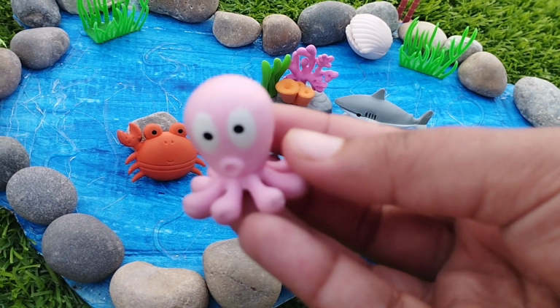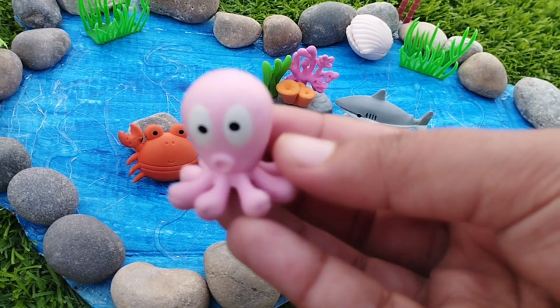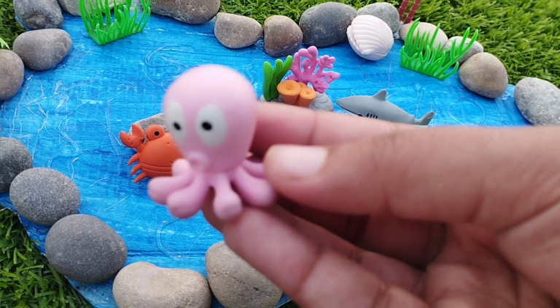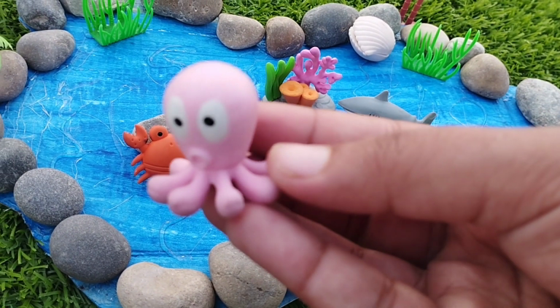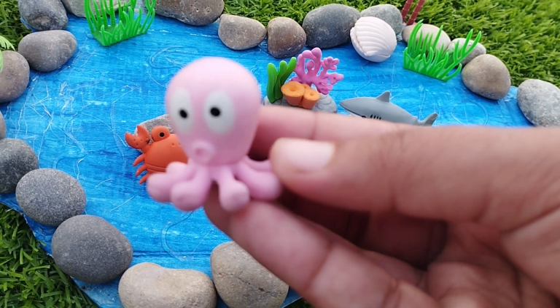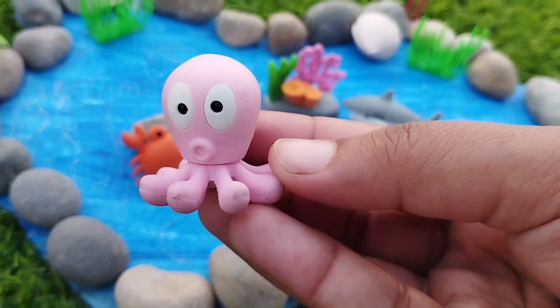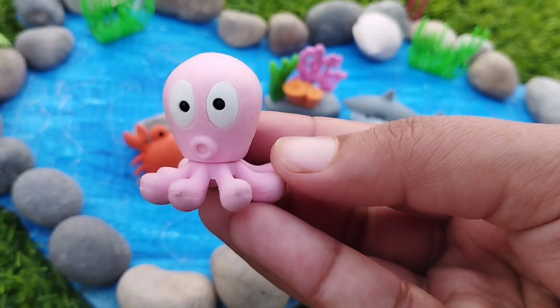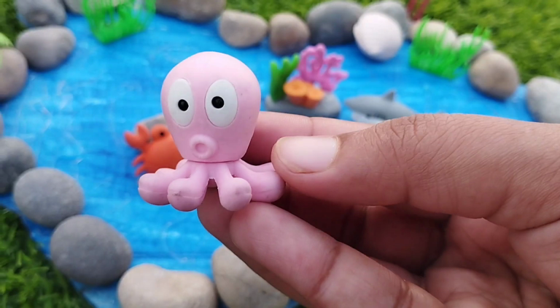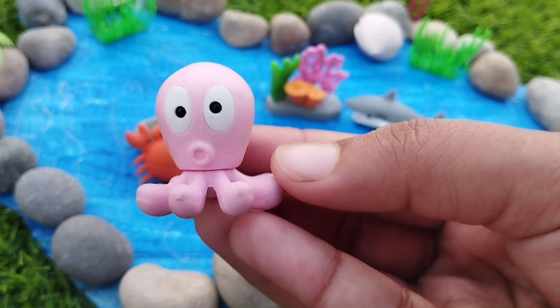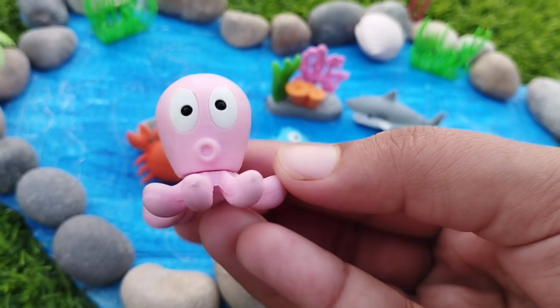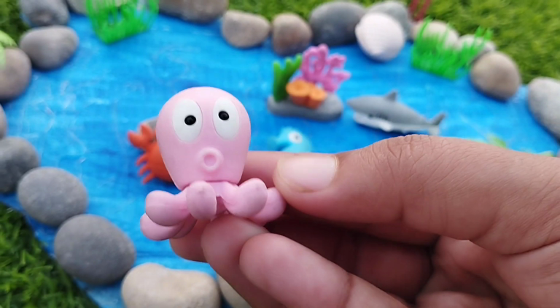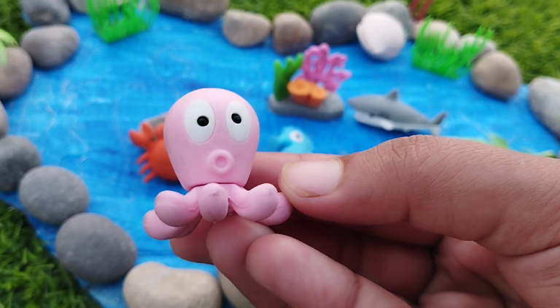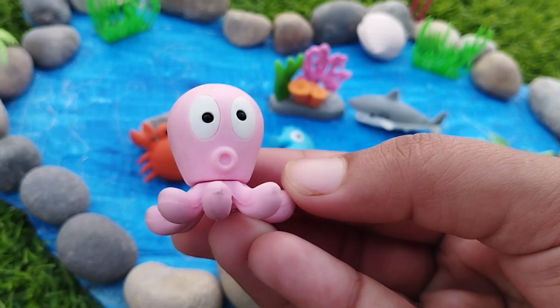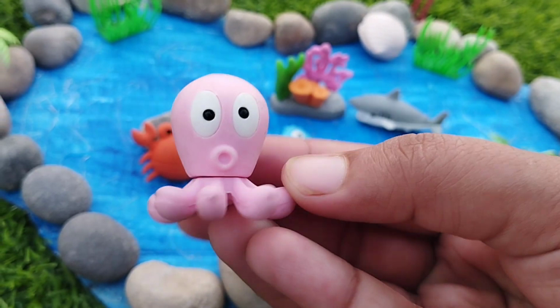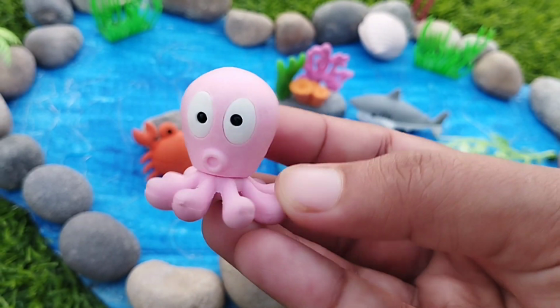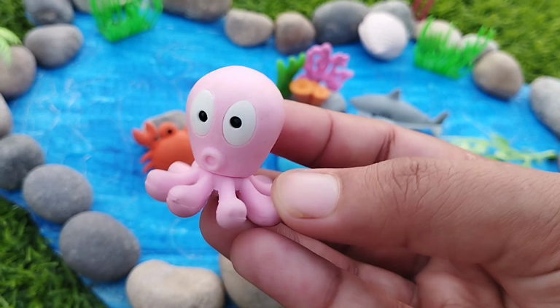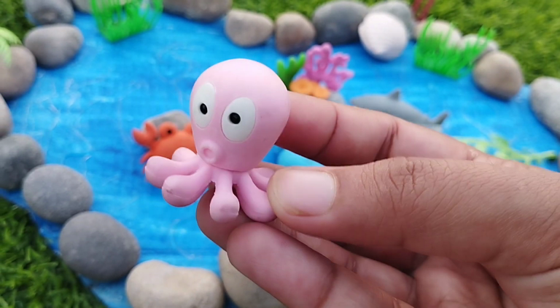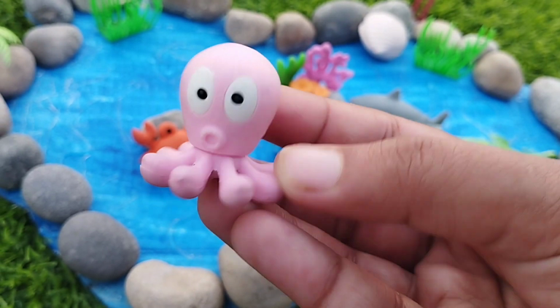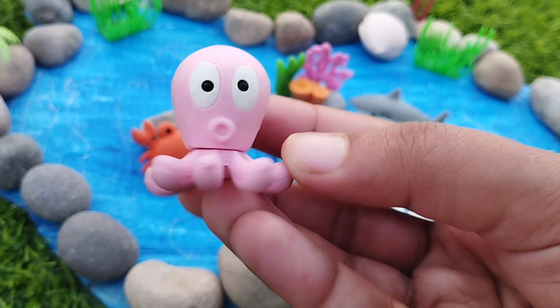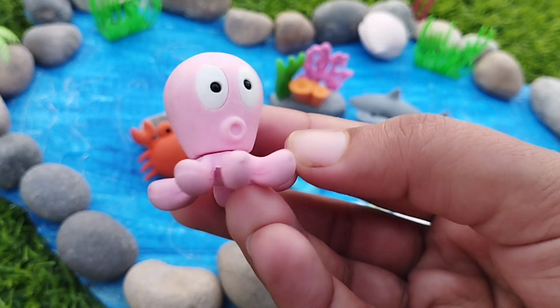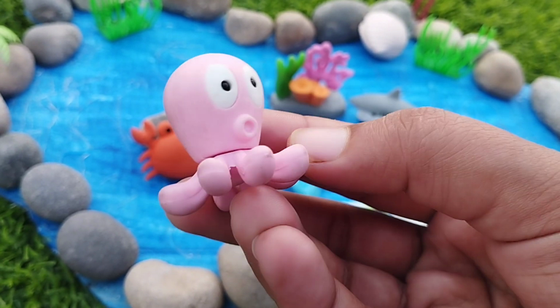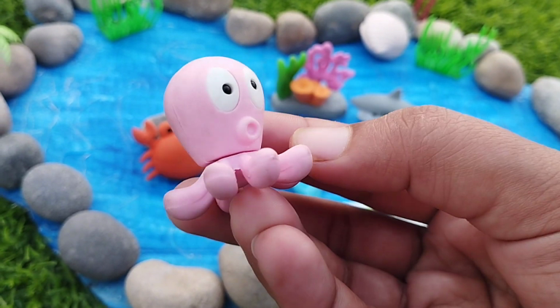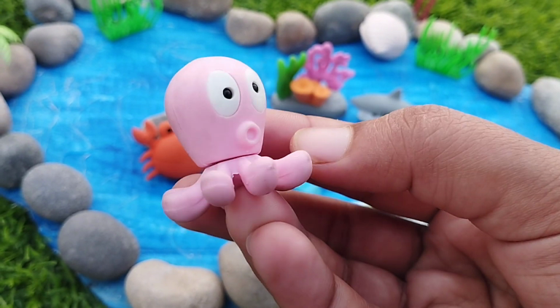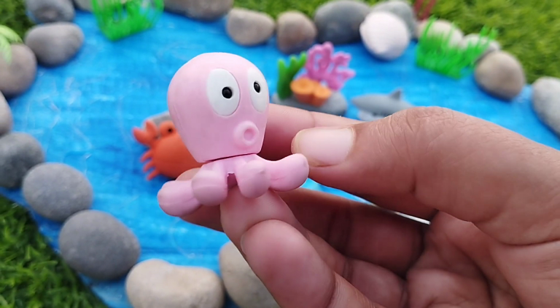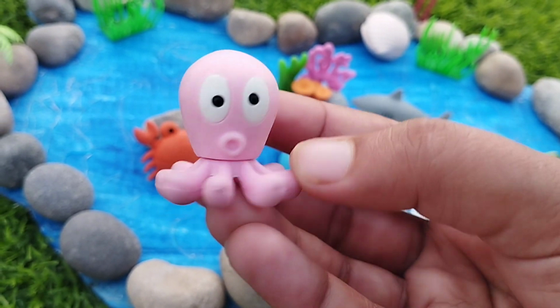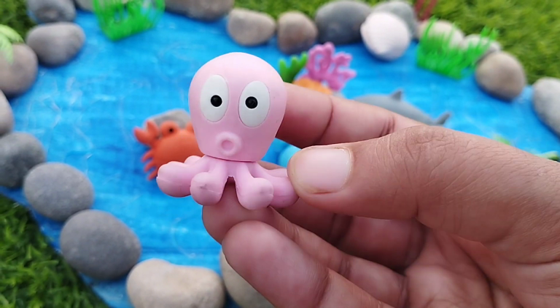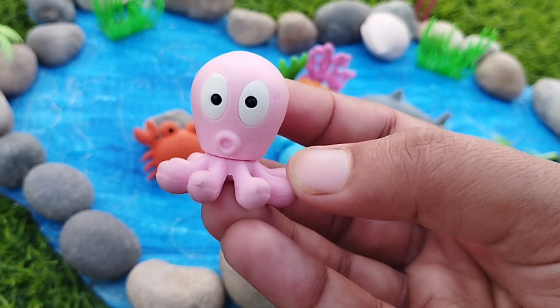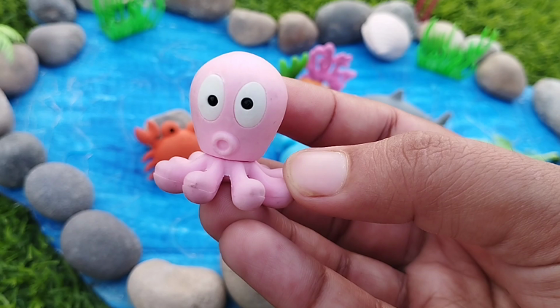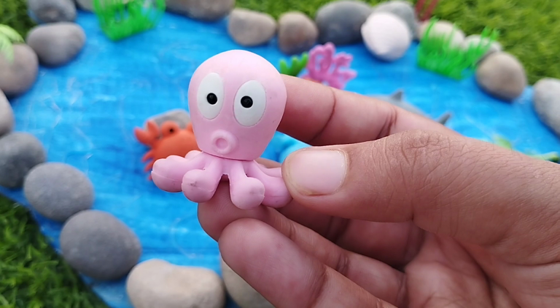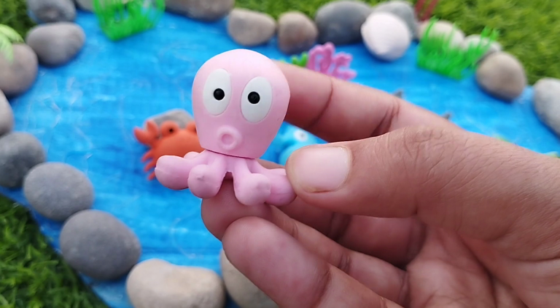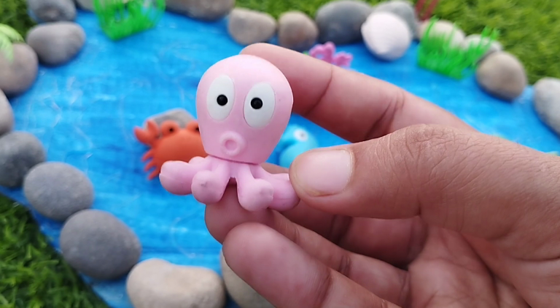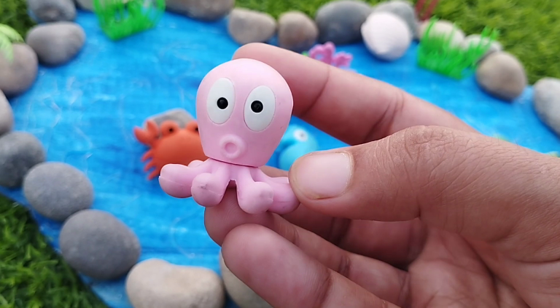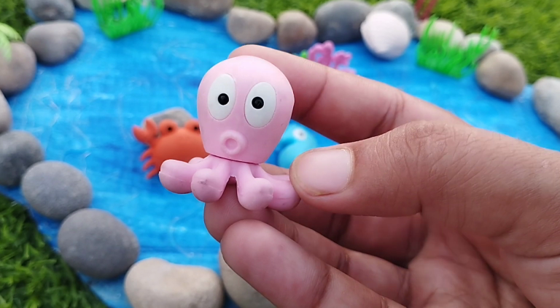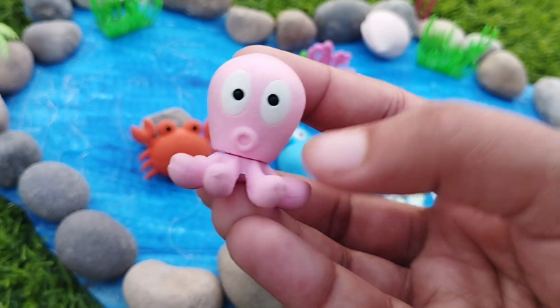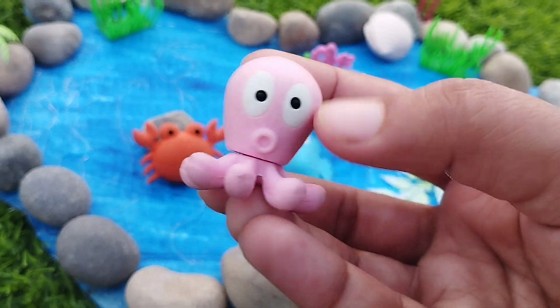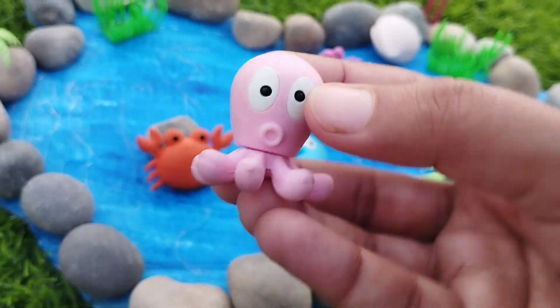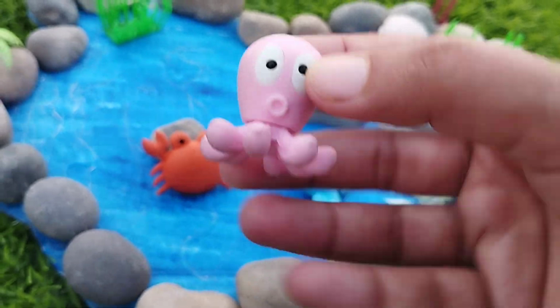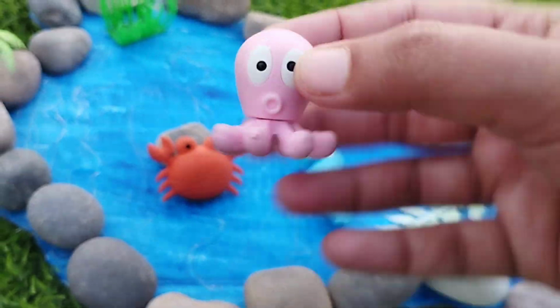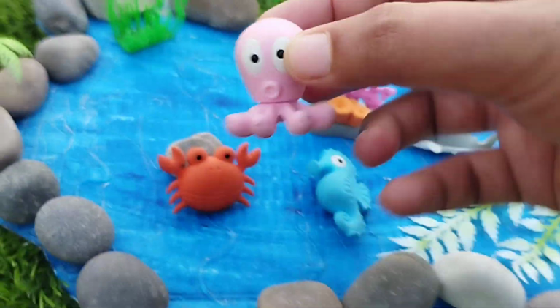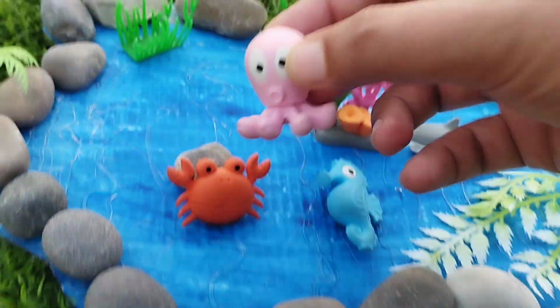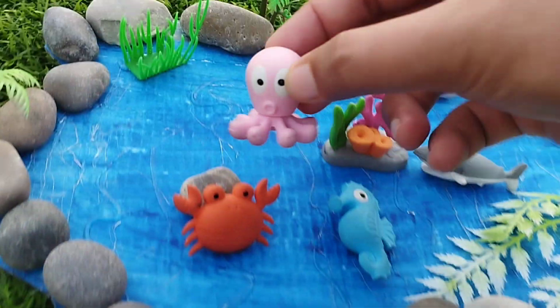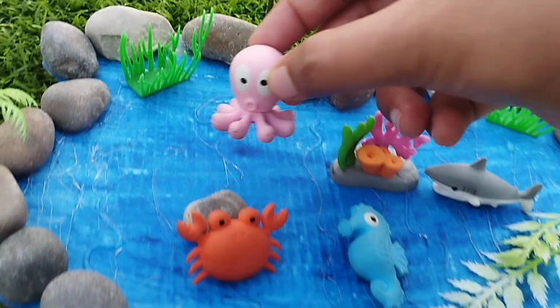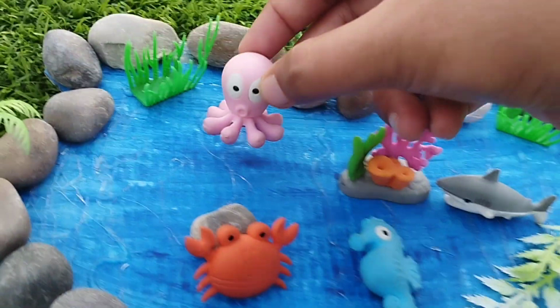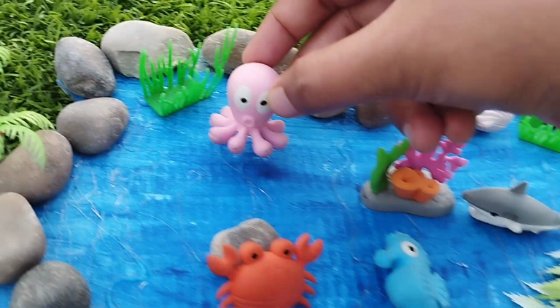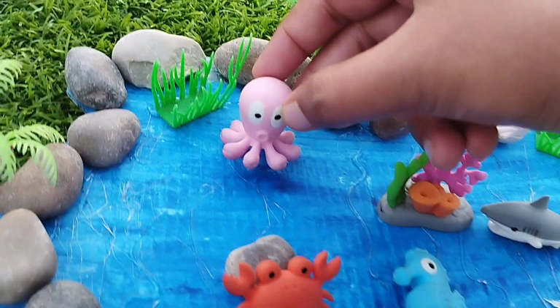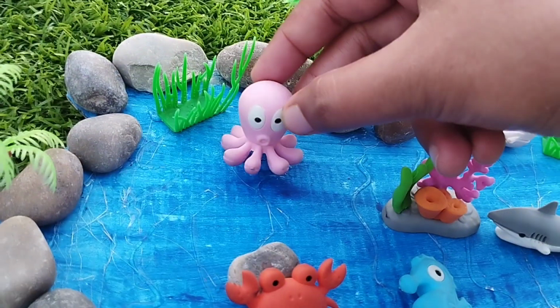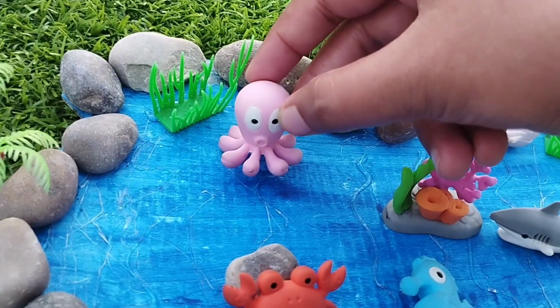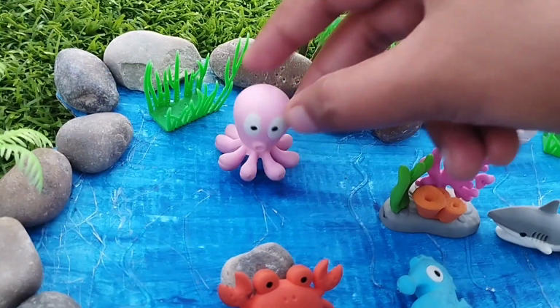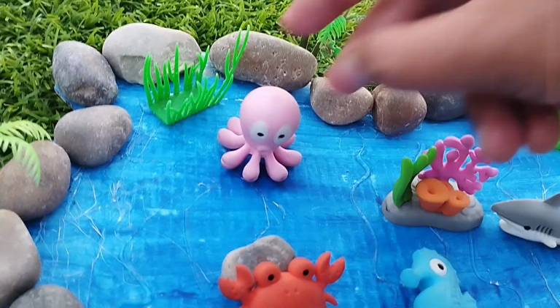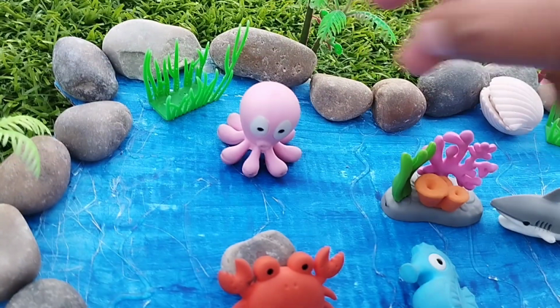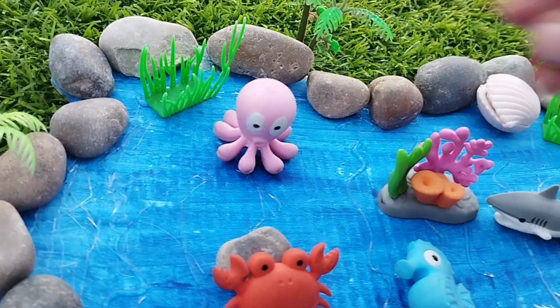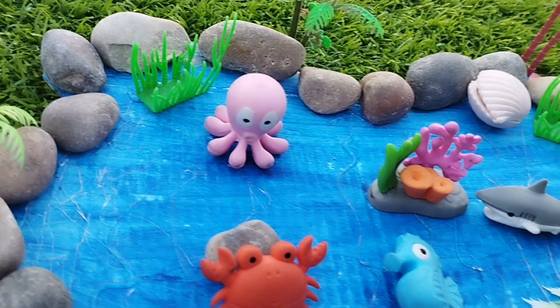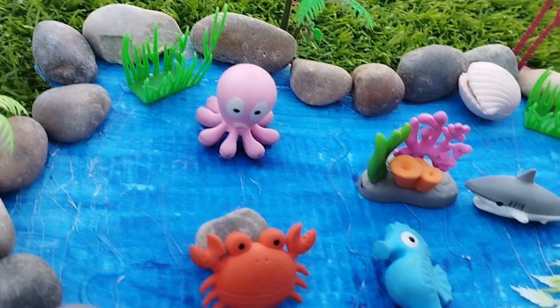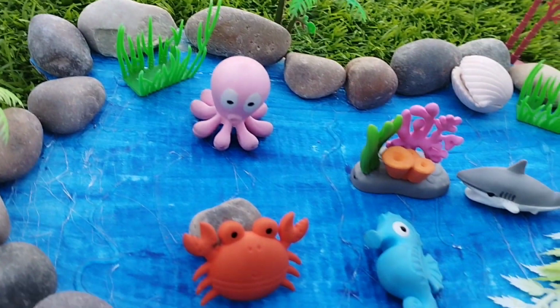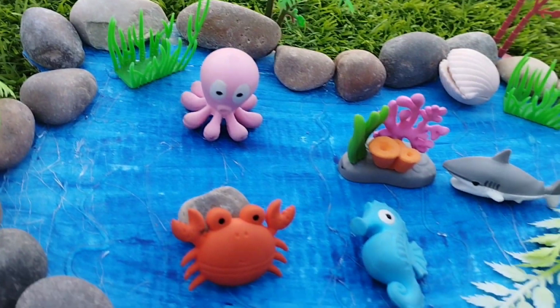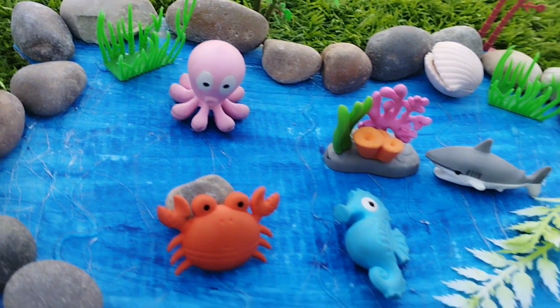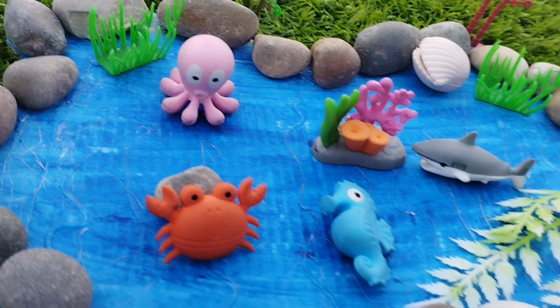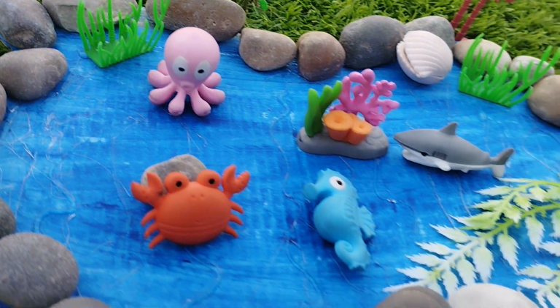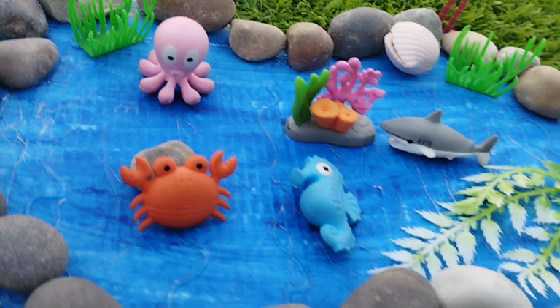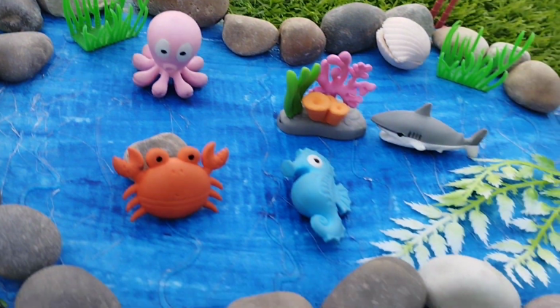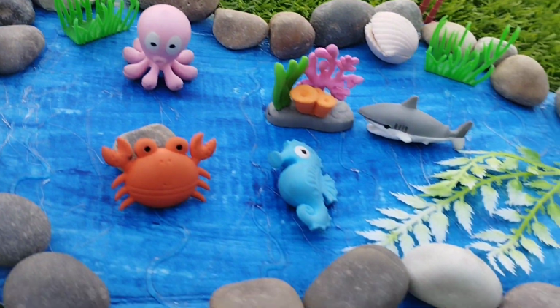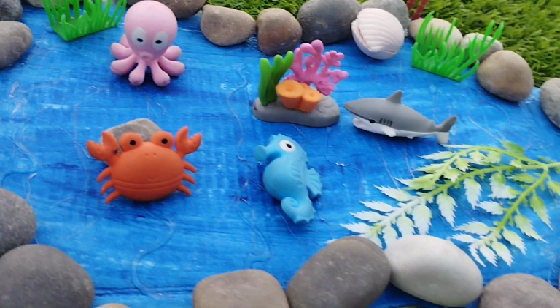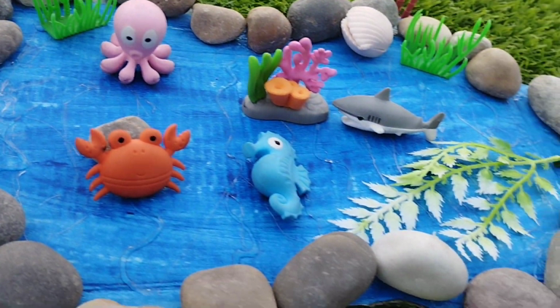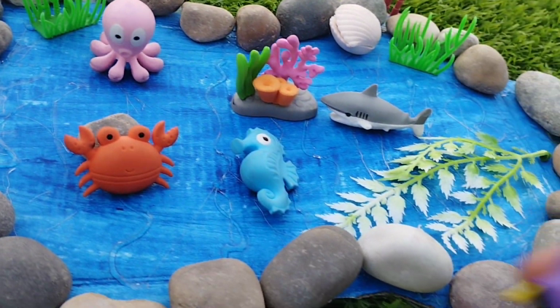The next sea animal is octopus. This is octopus.